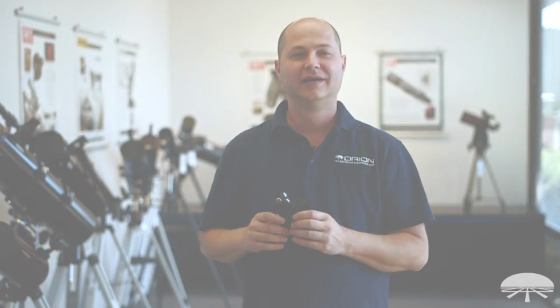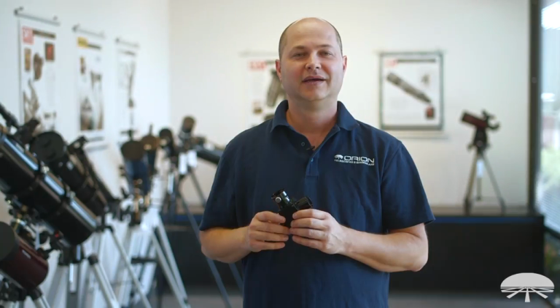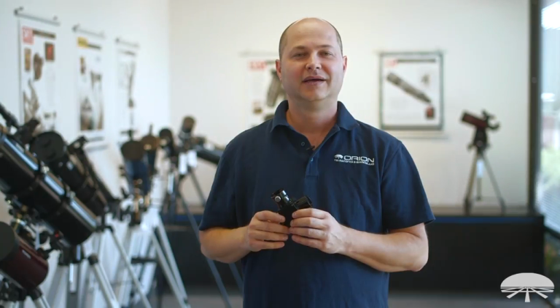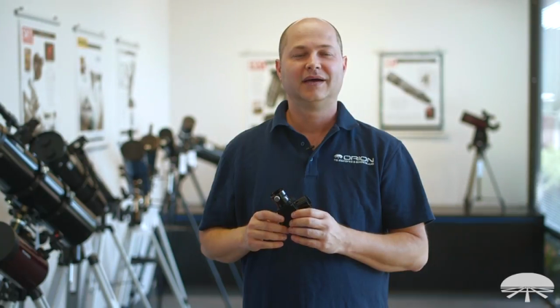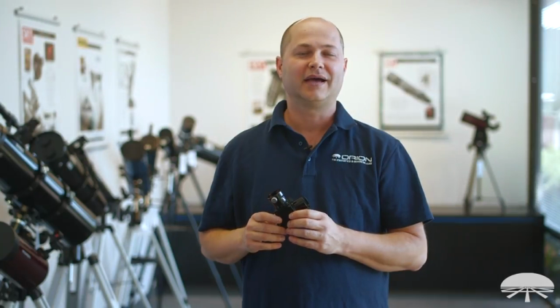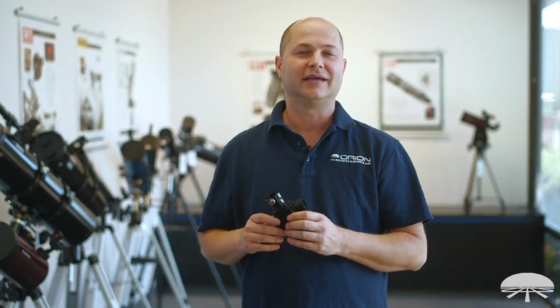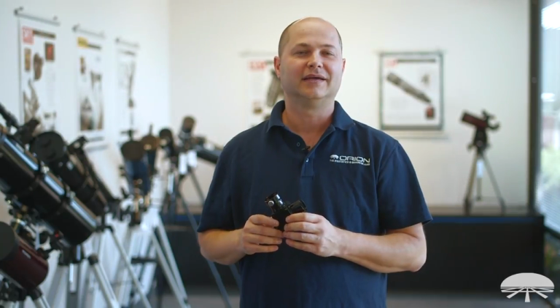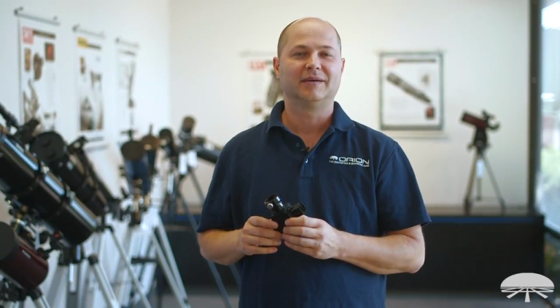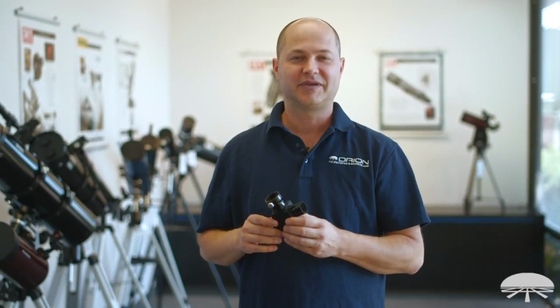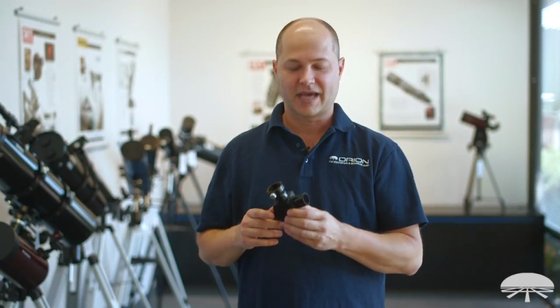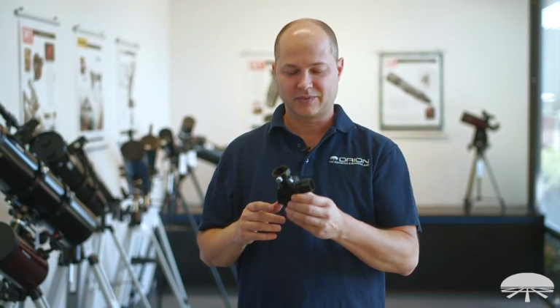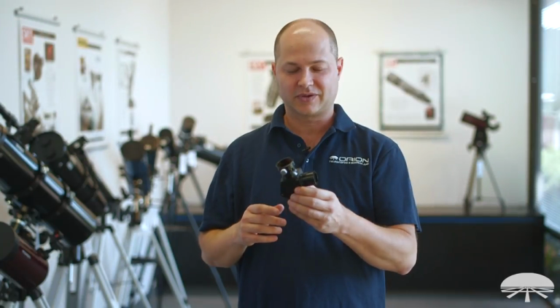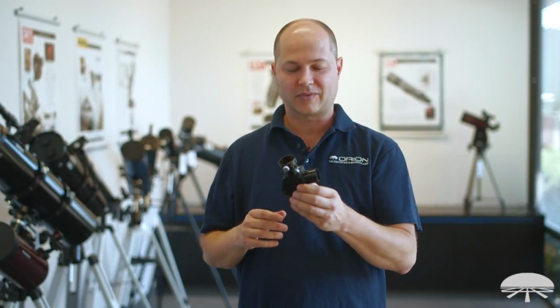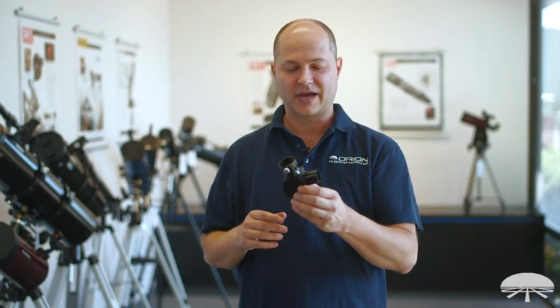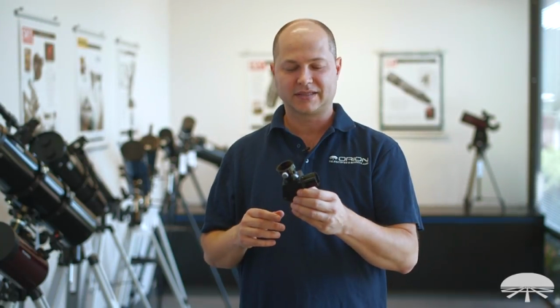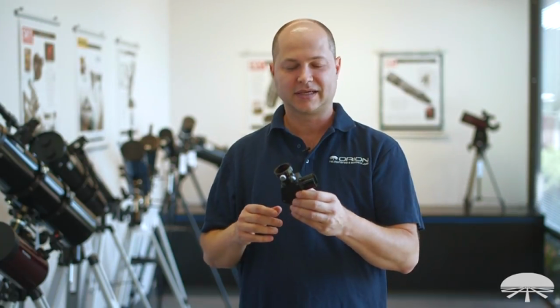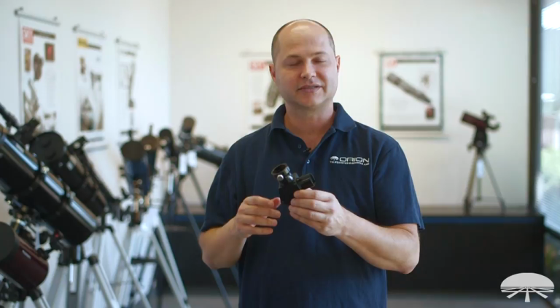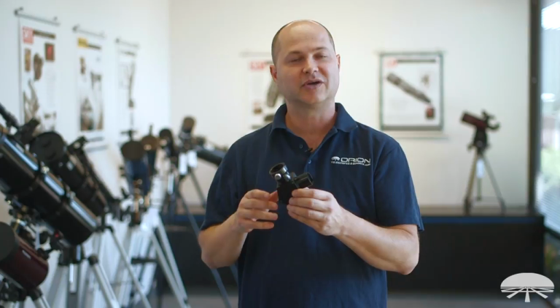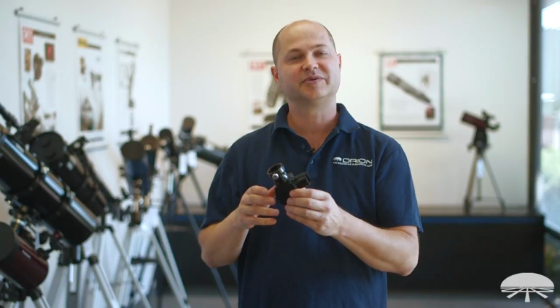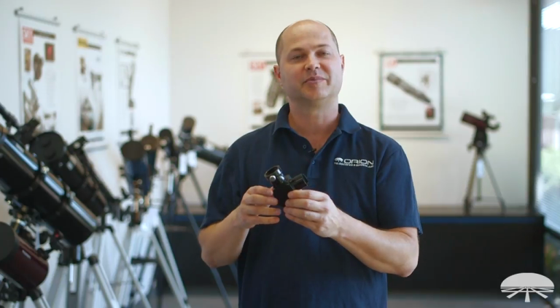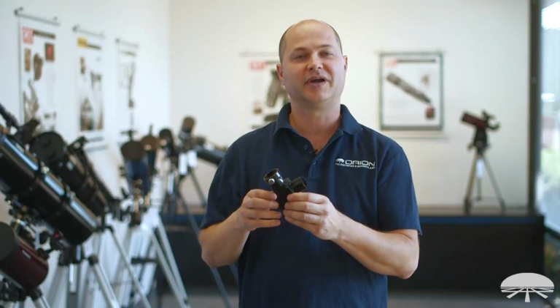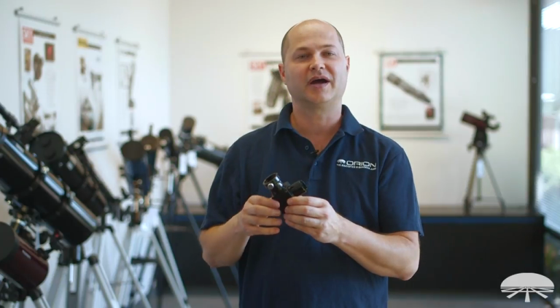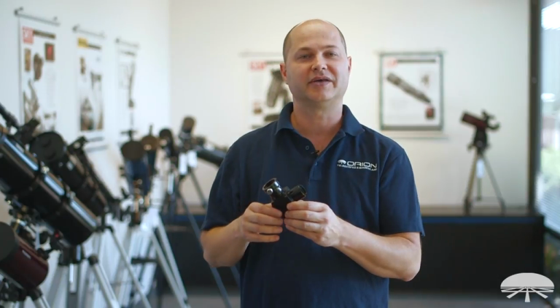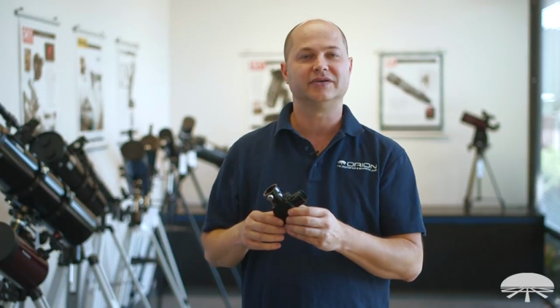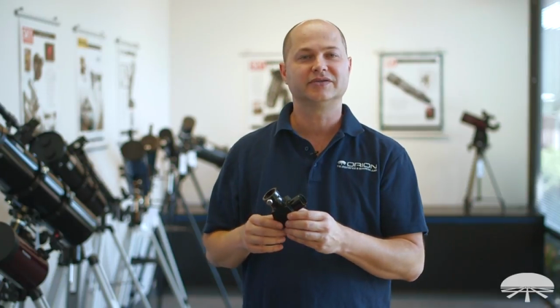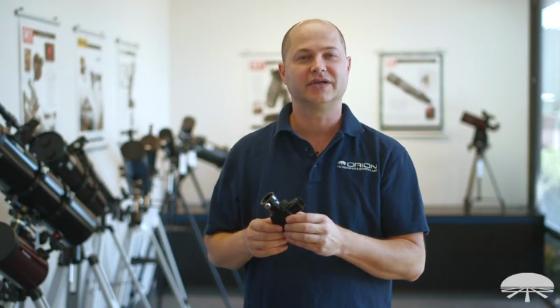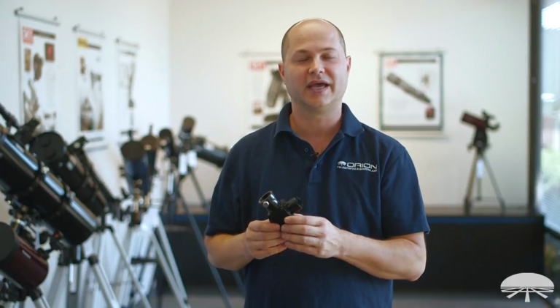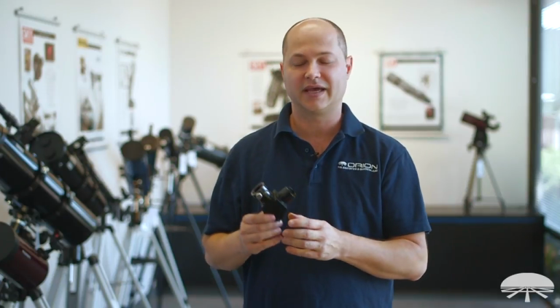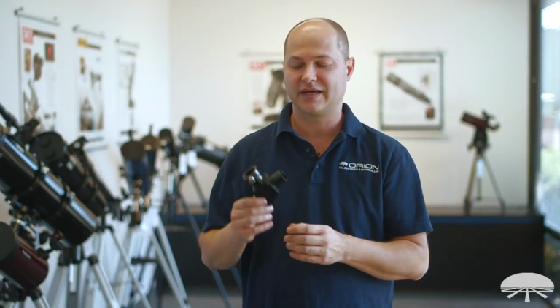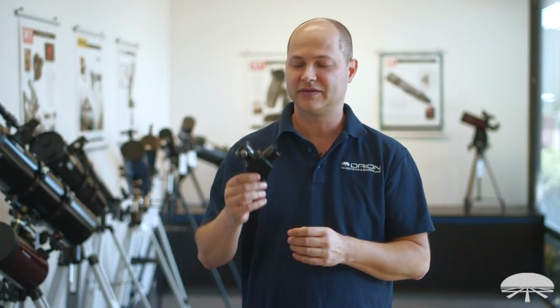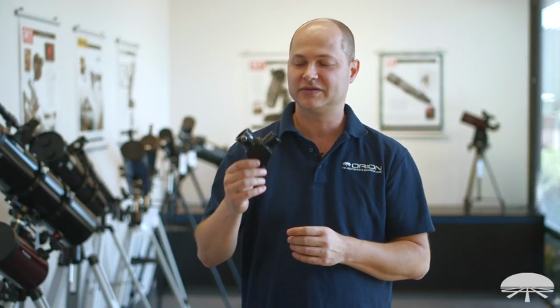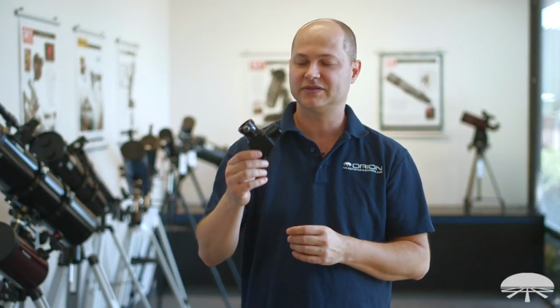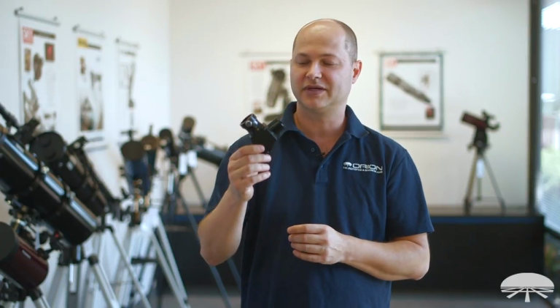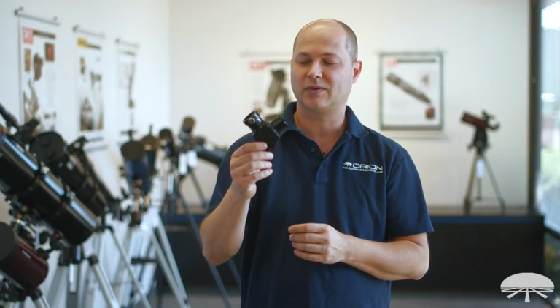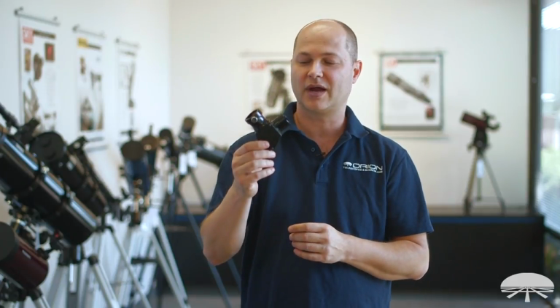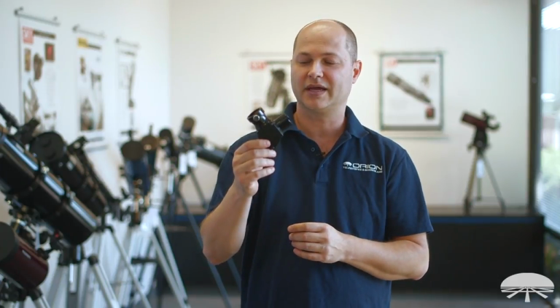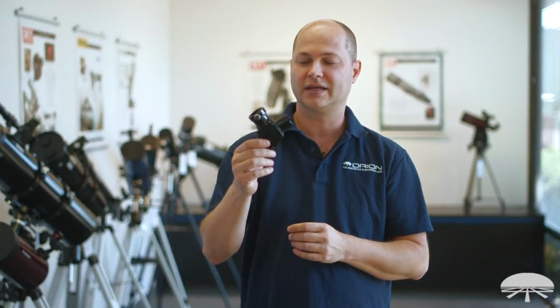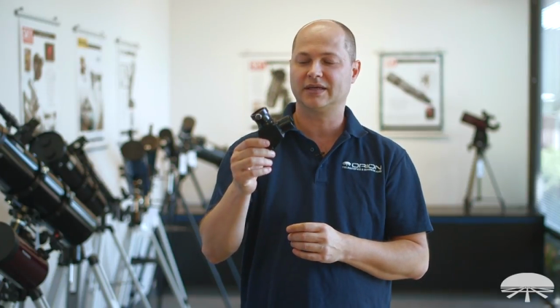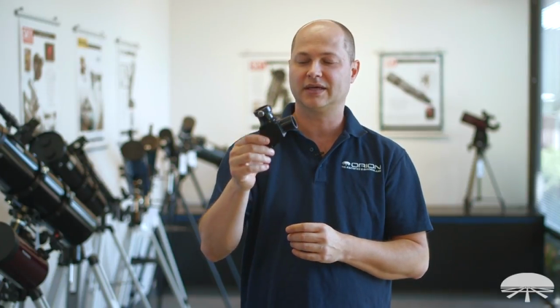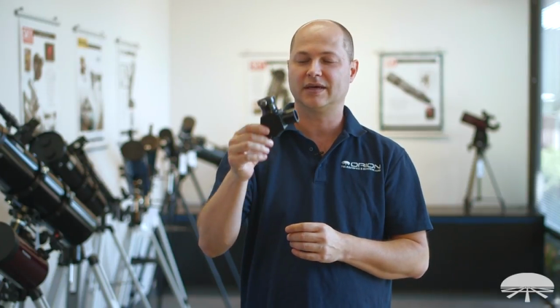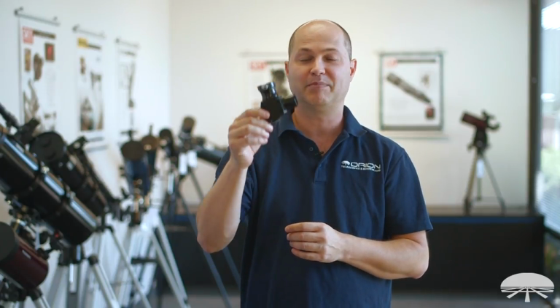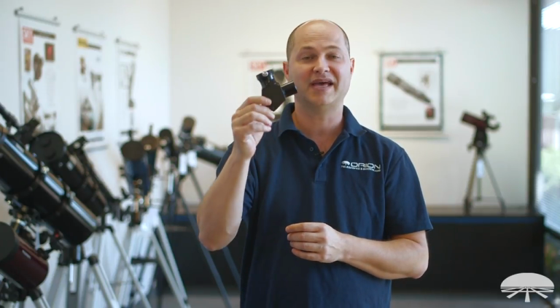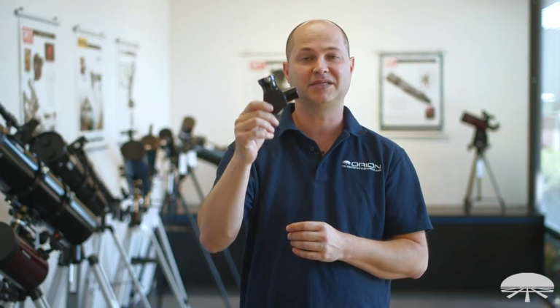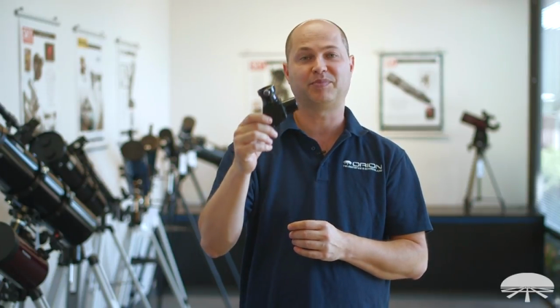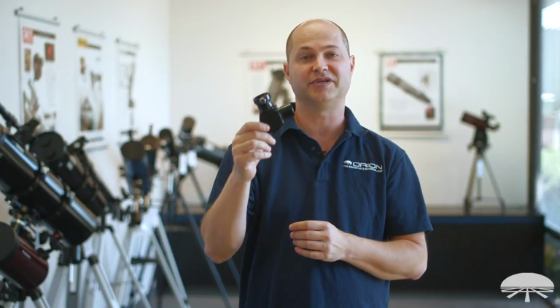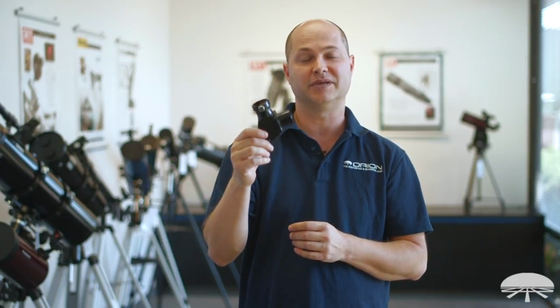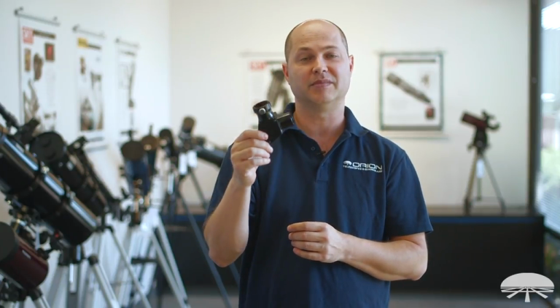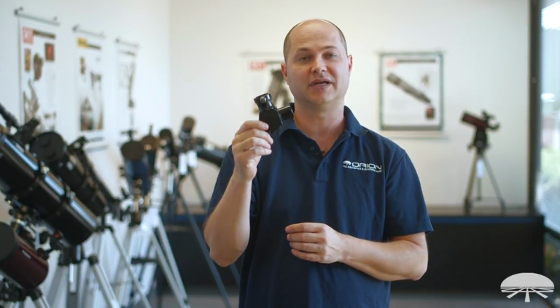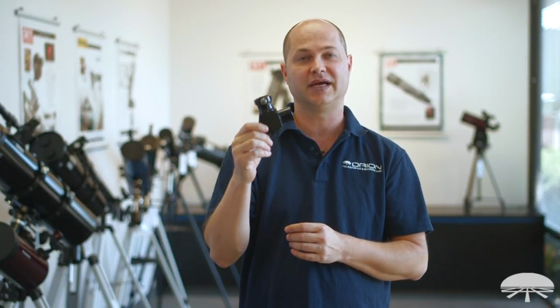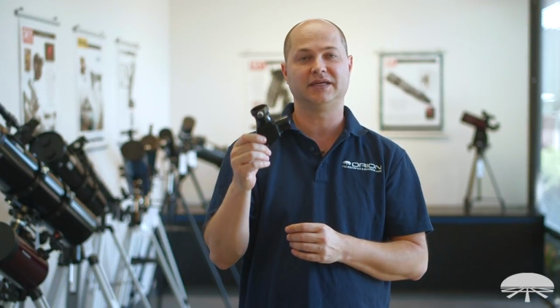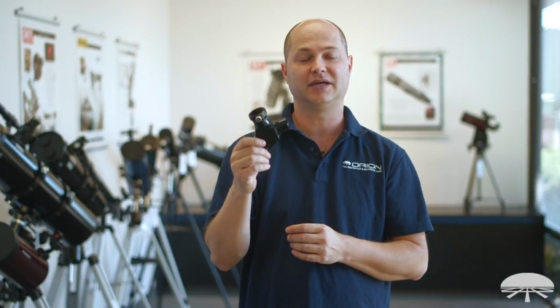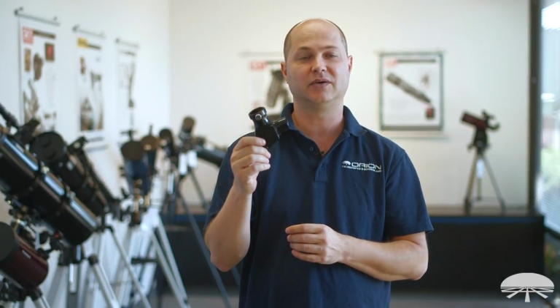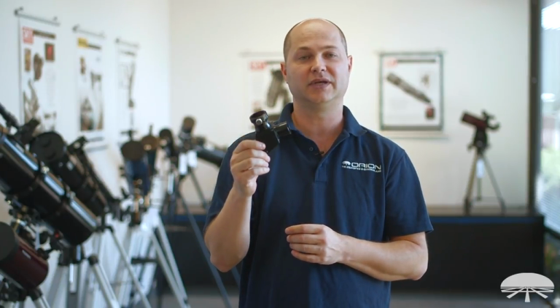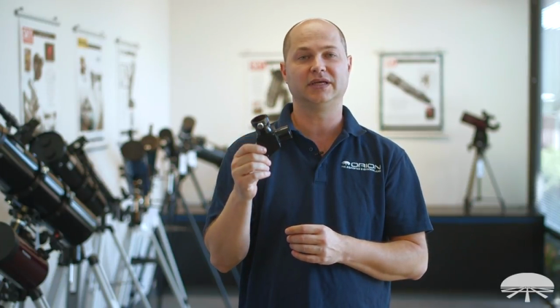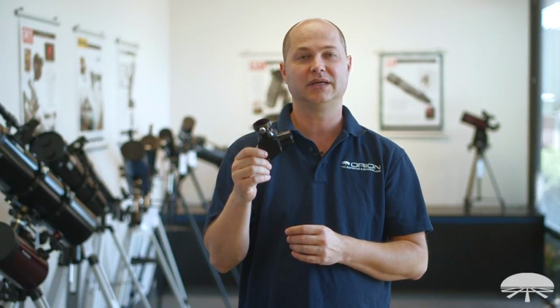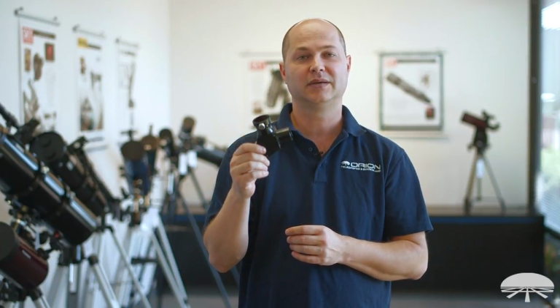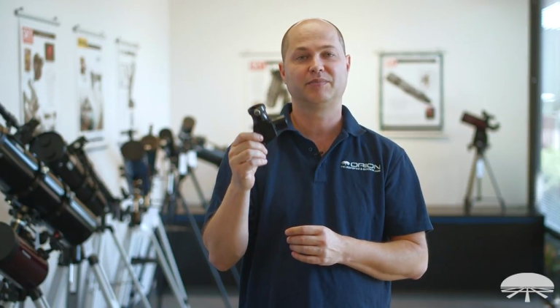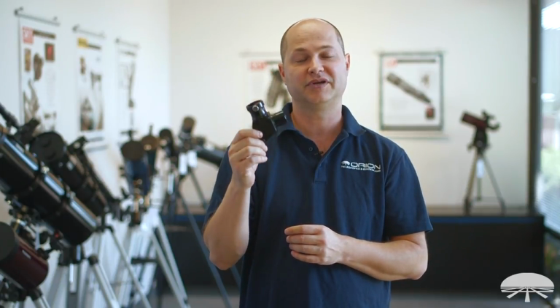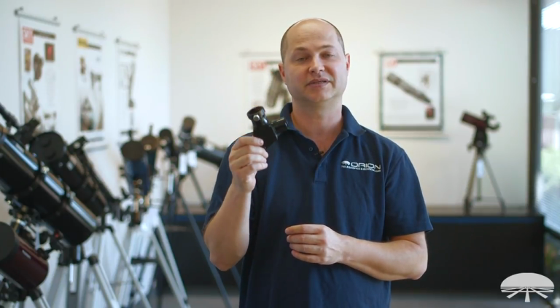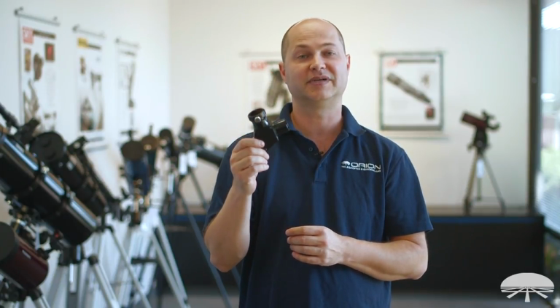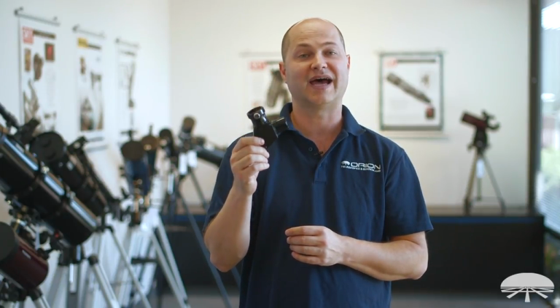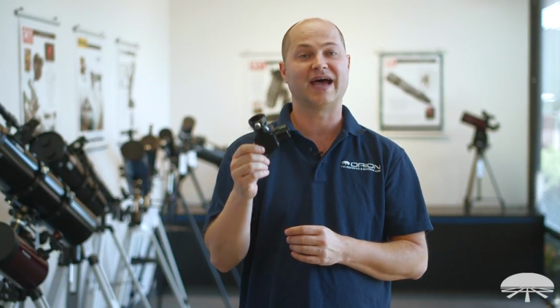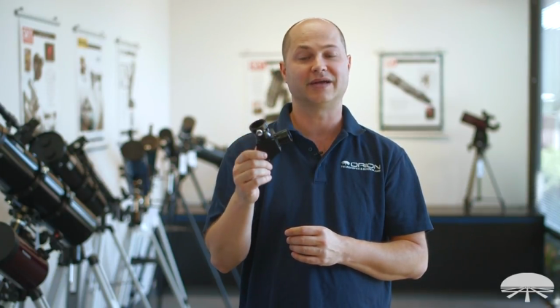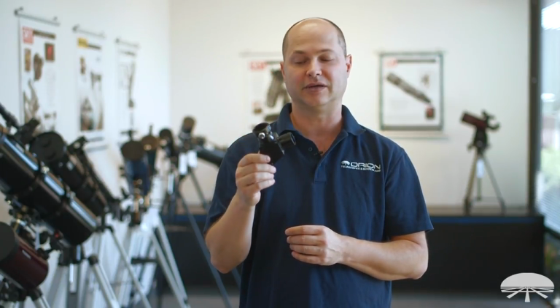Hi, I'm Ken with Orion Telescopes and Binoculars, and this is the Orion Pentaprism 90-degree prism diagonal.